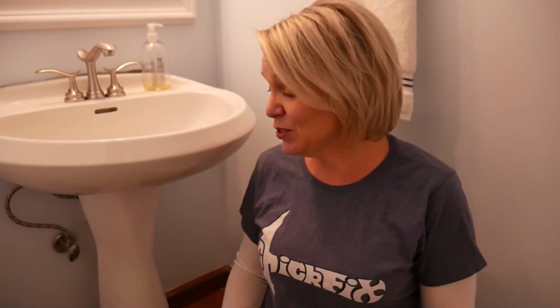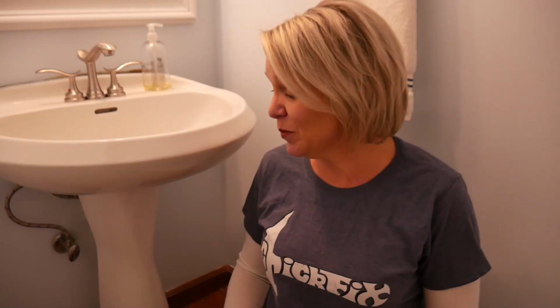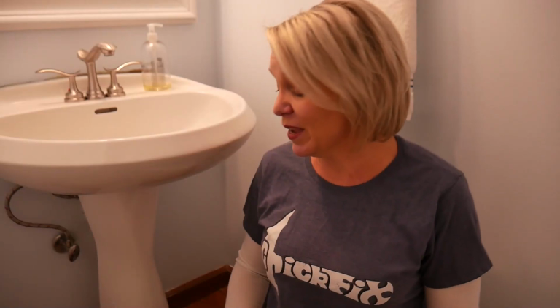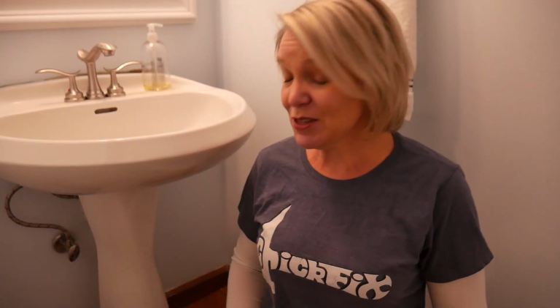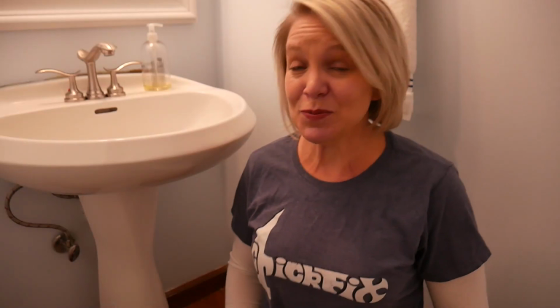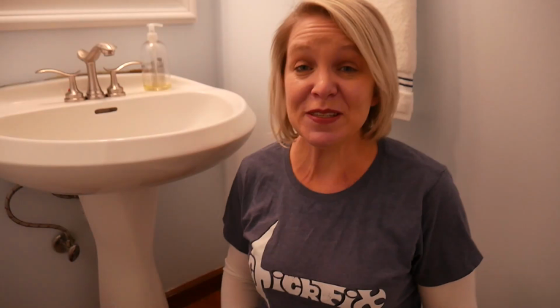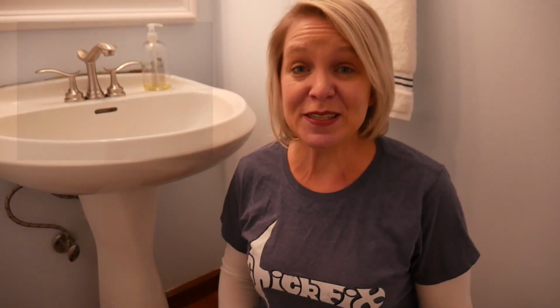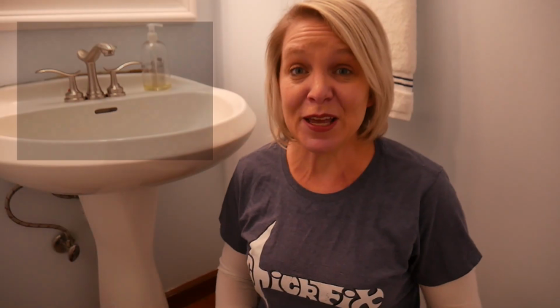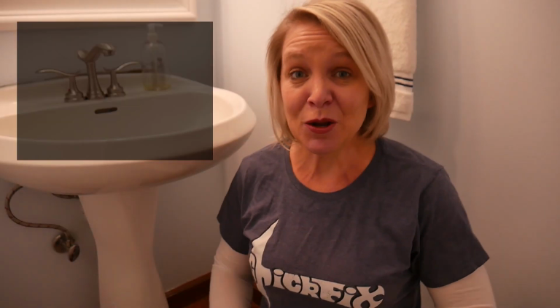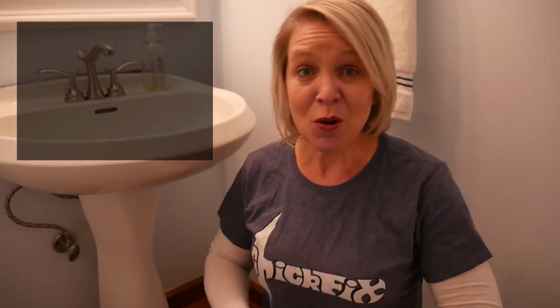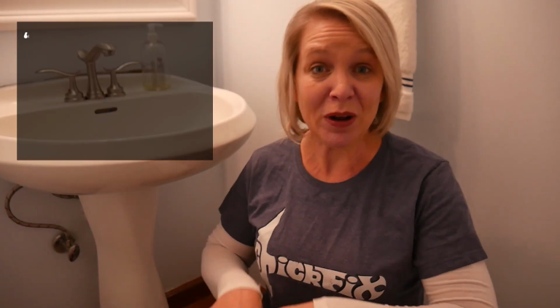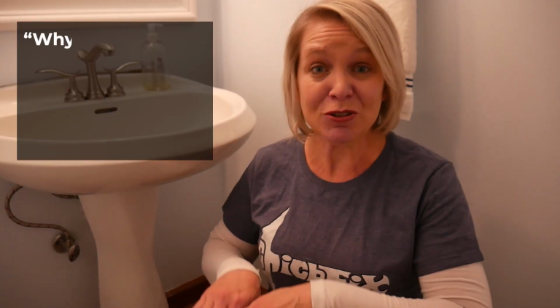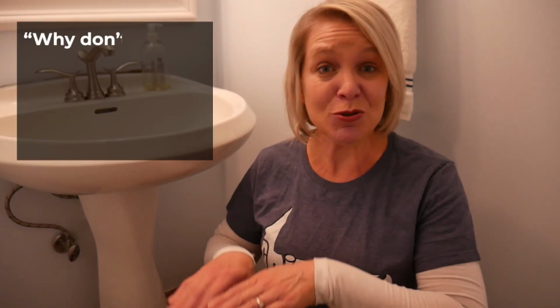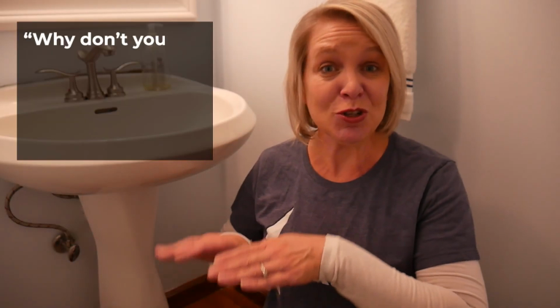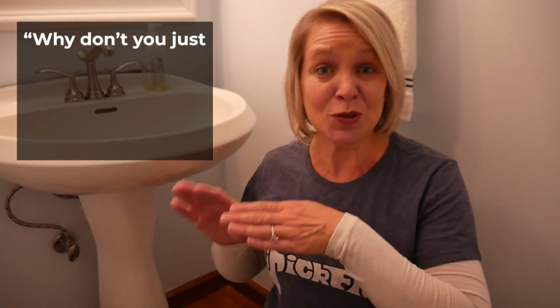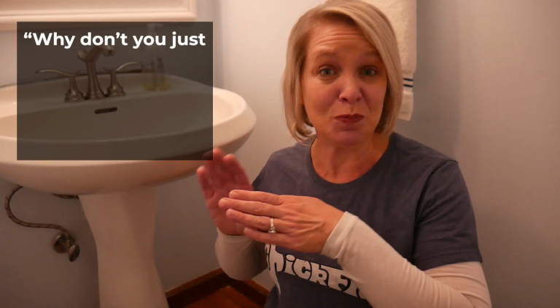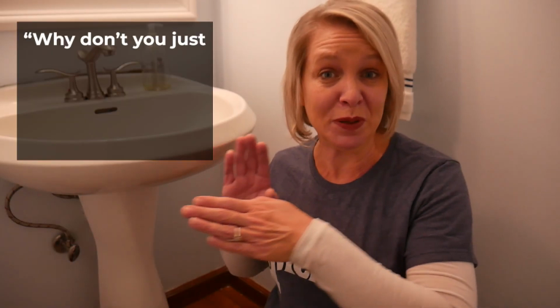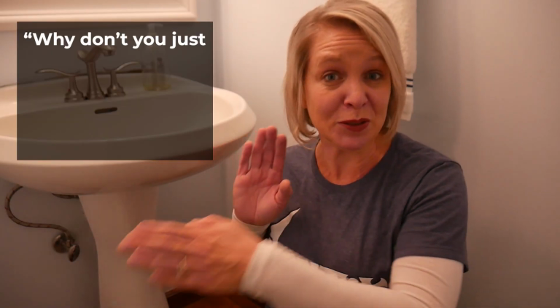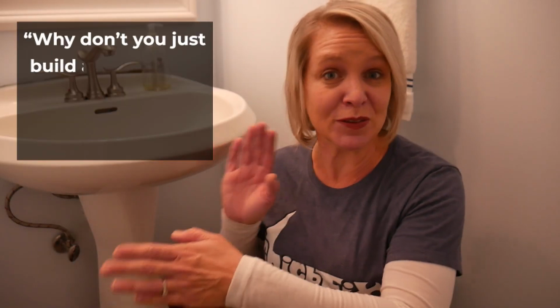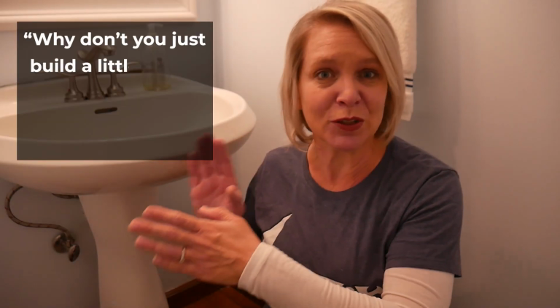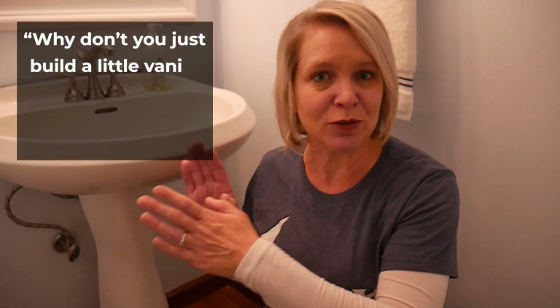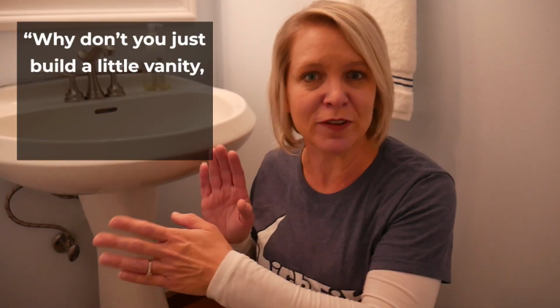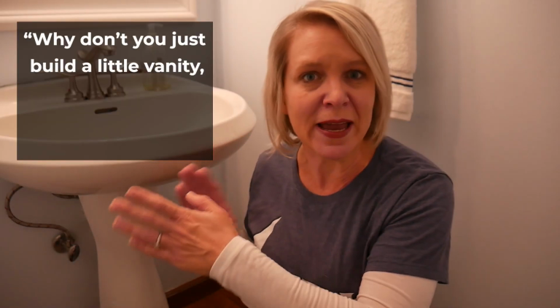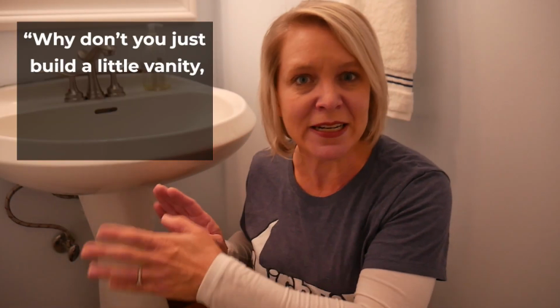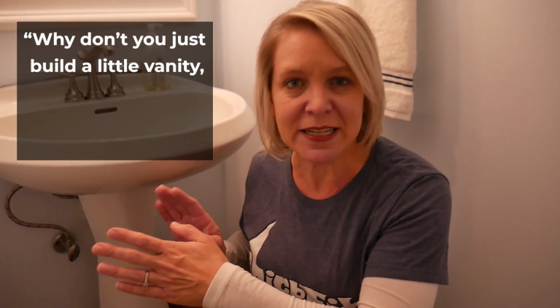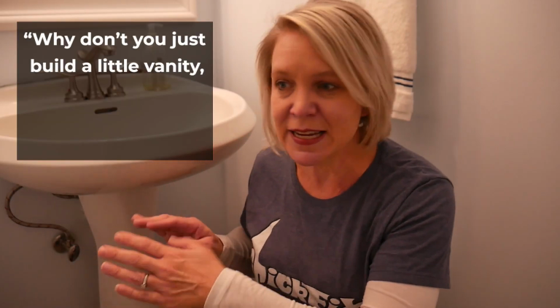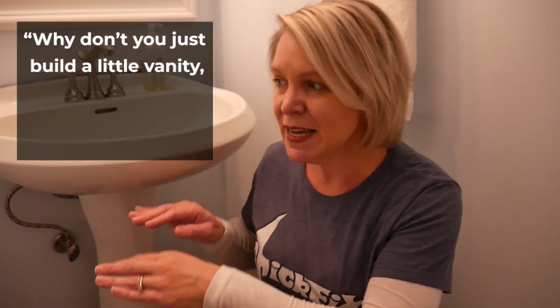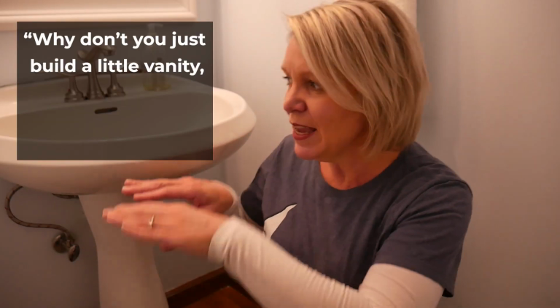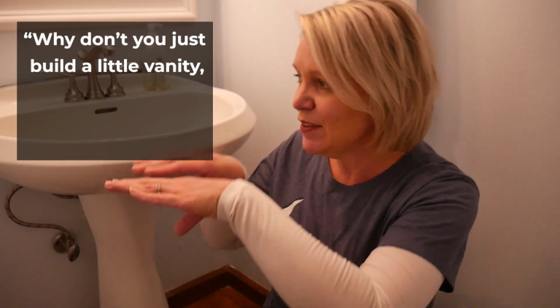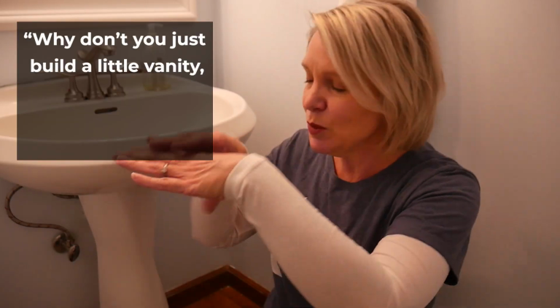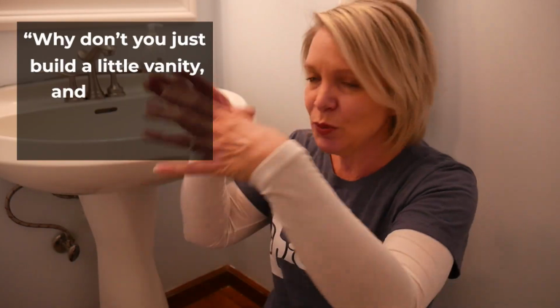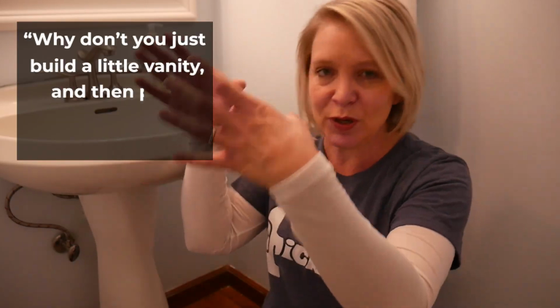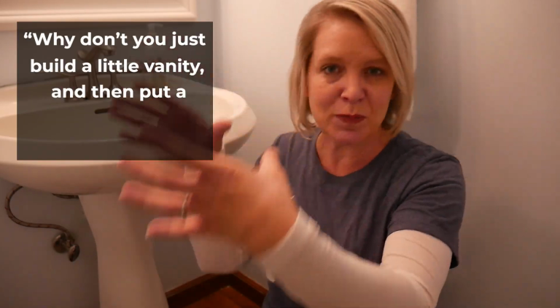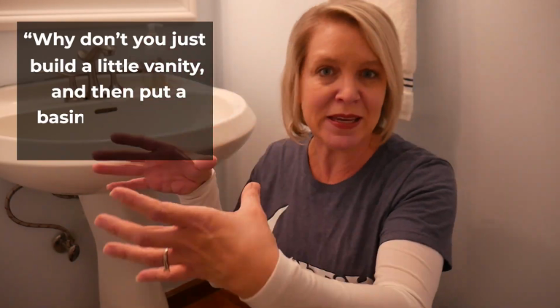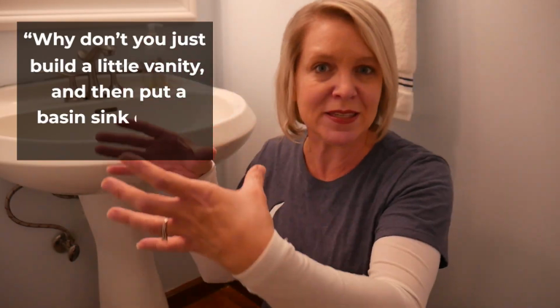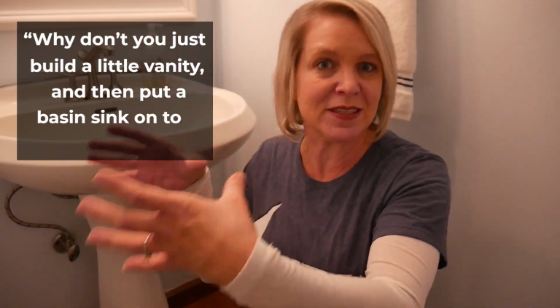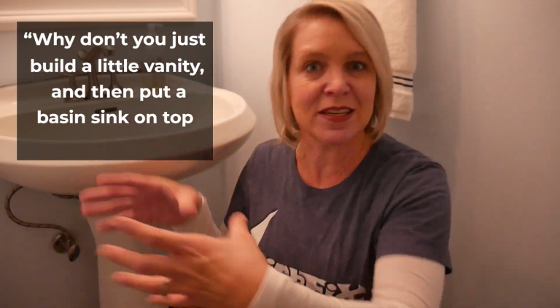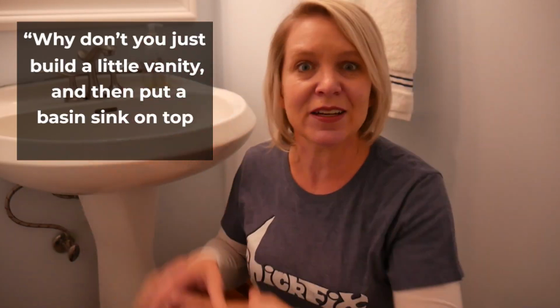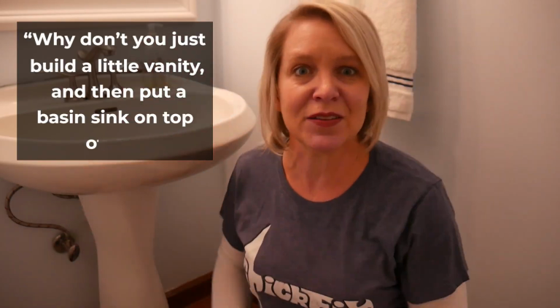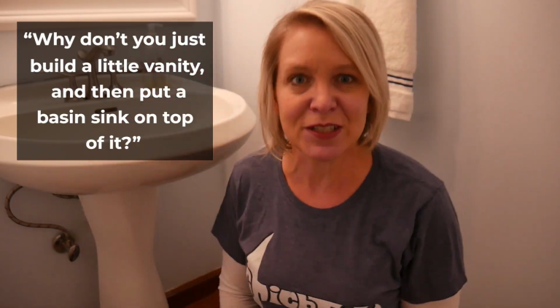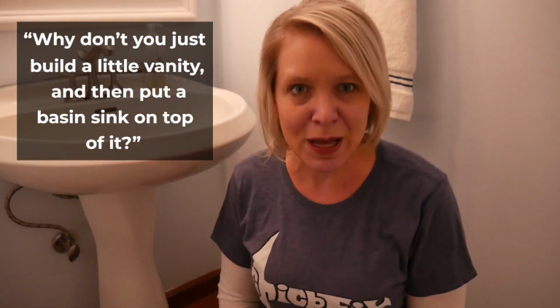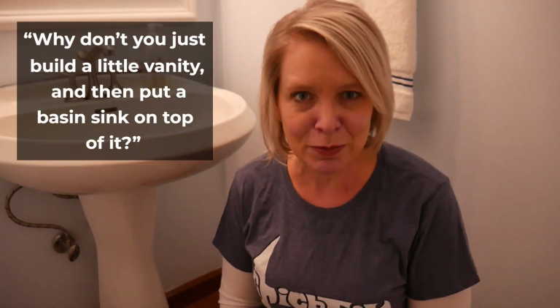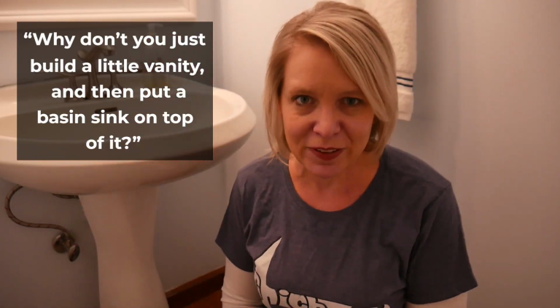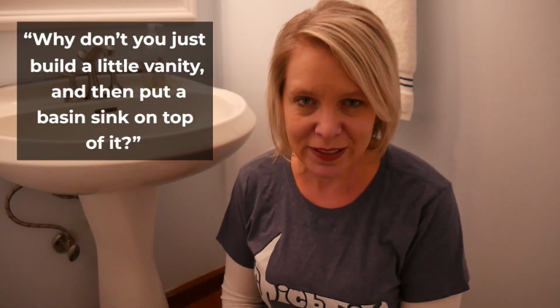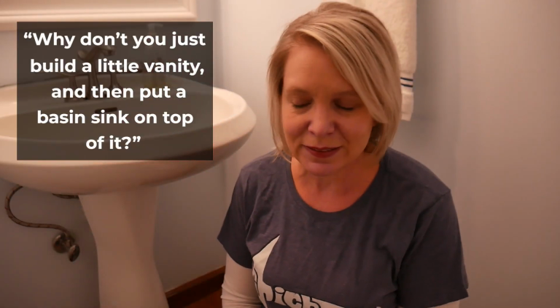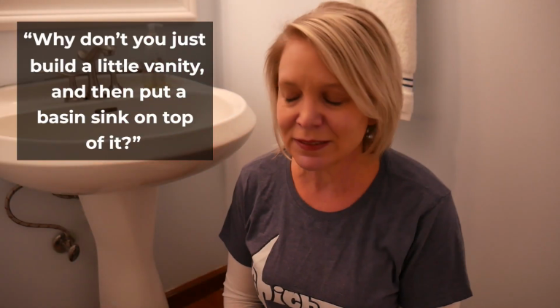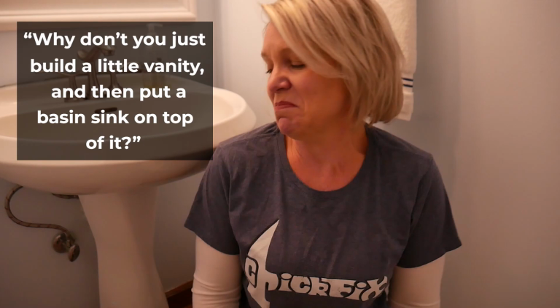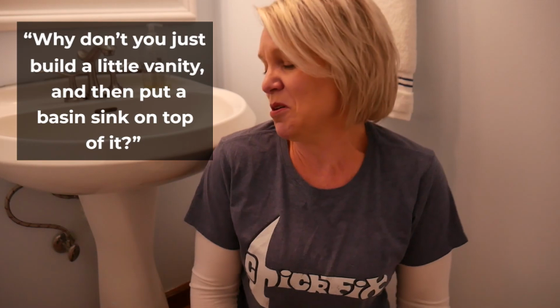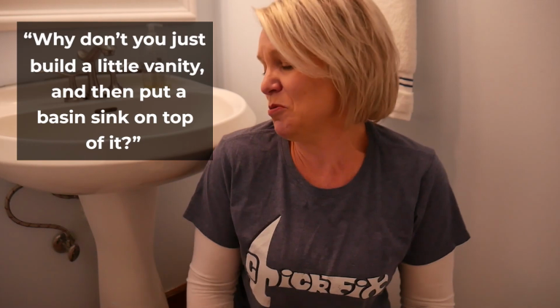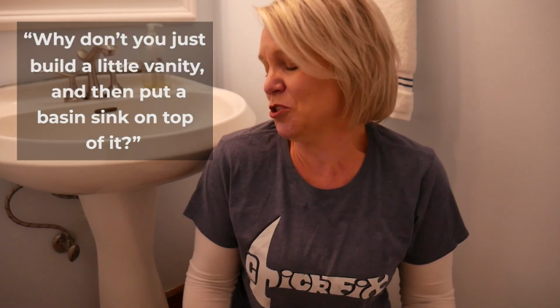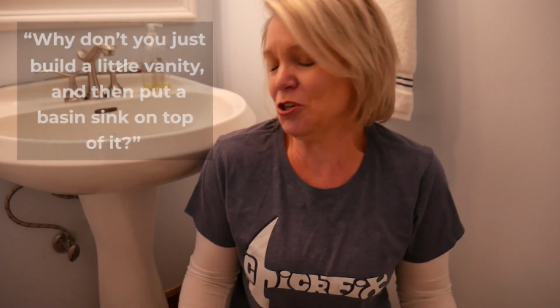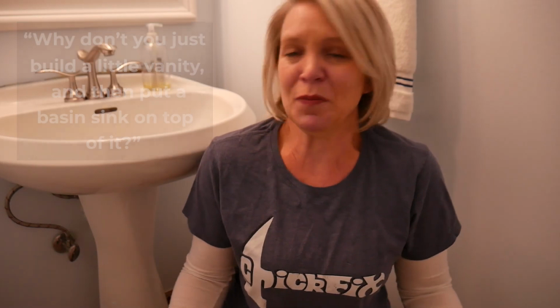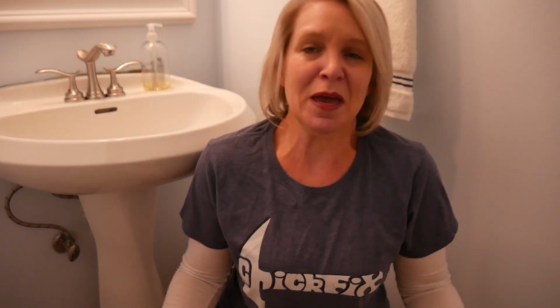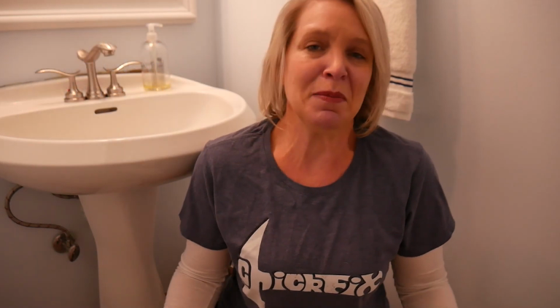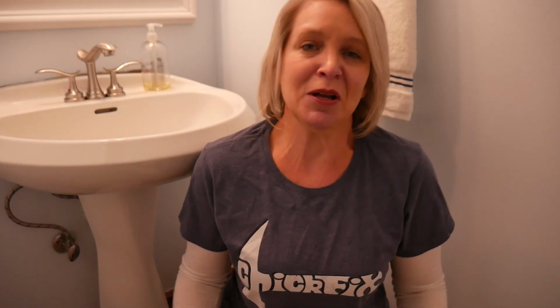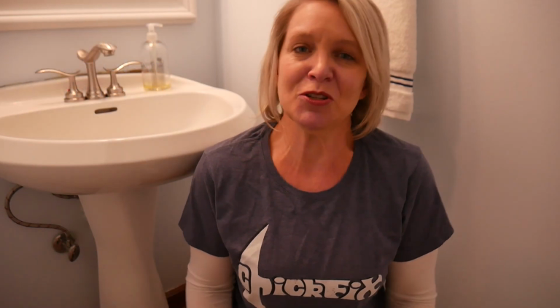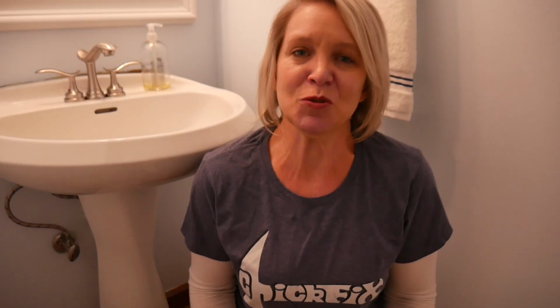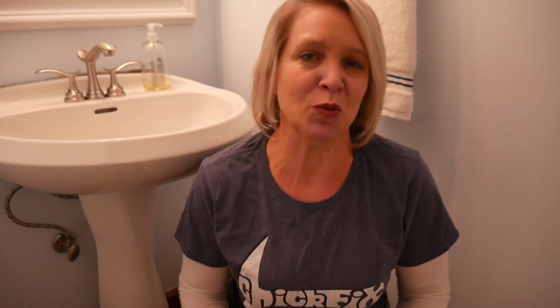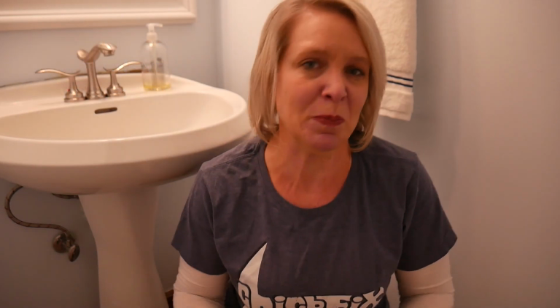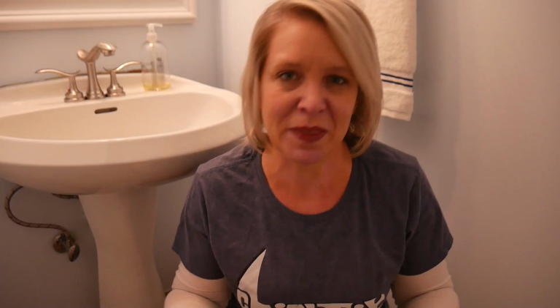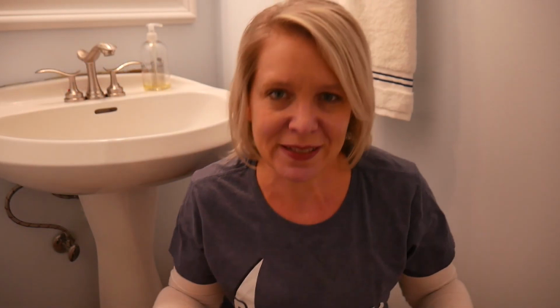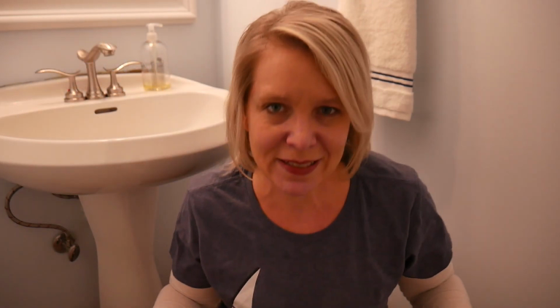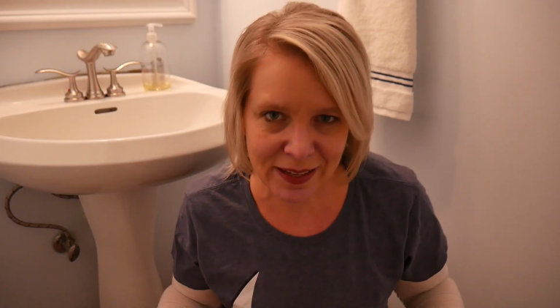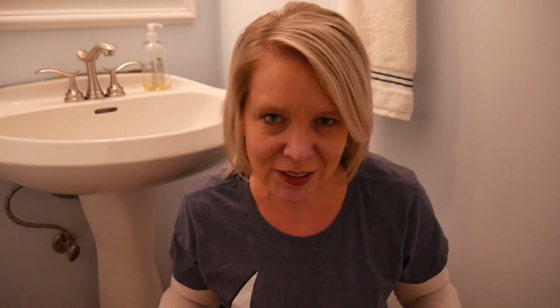So my husband said, why don't you just build a little vanity and then put a basin sink on the top of it. Oh sure babe, I'll just whip that together.